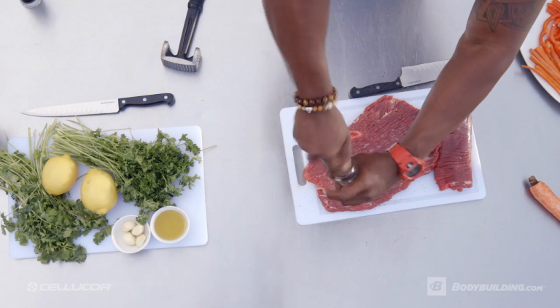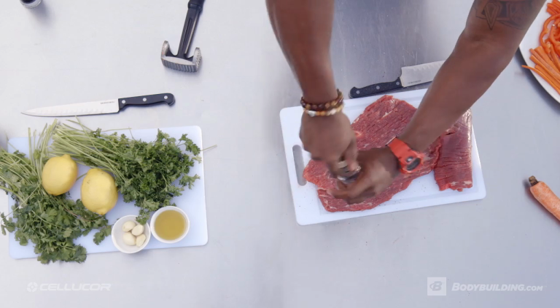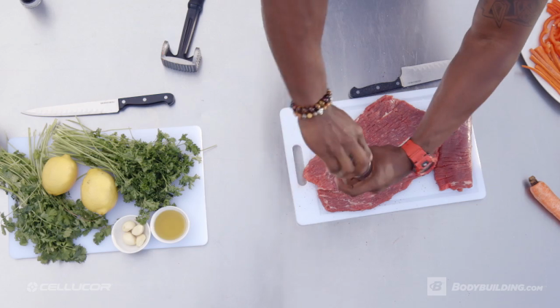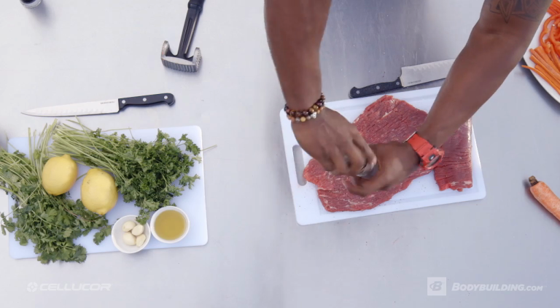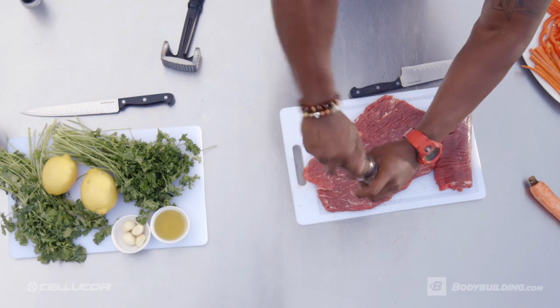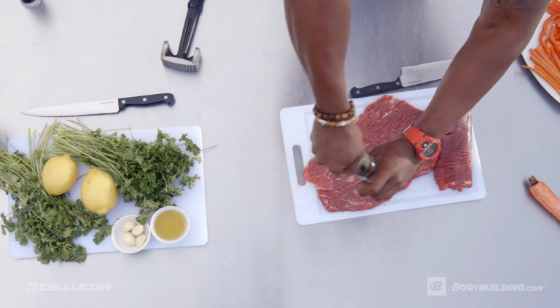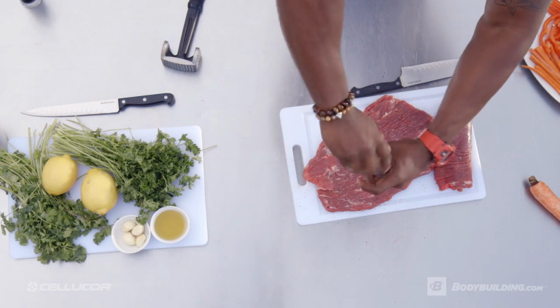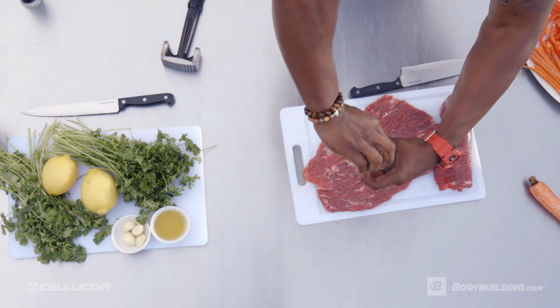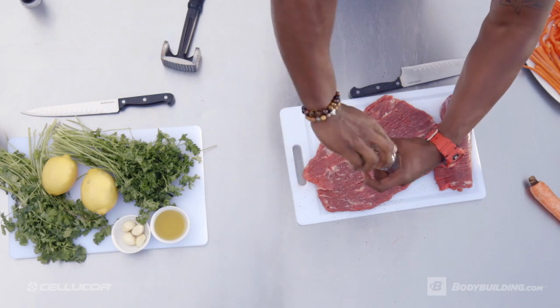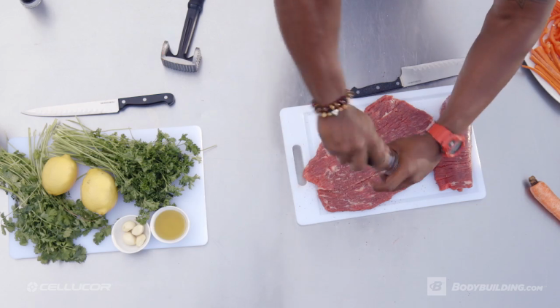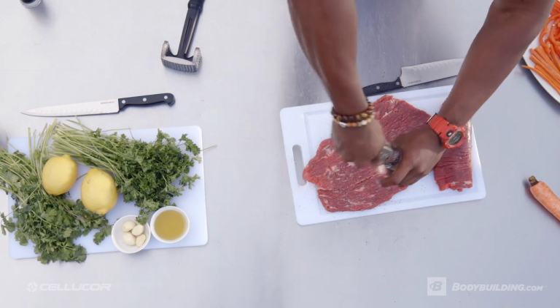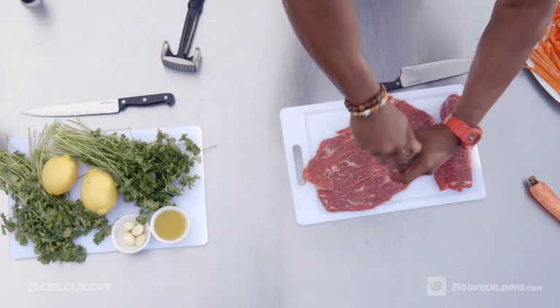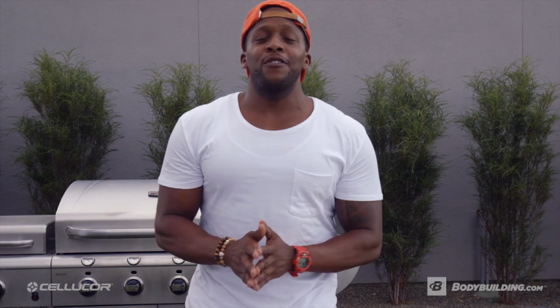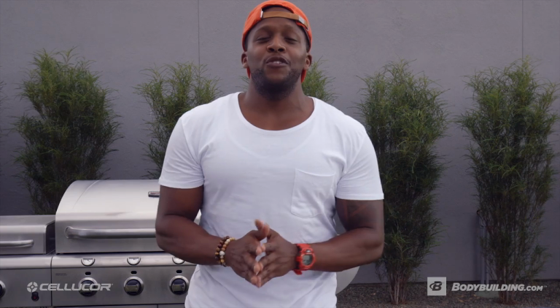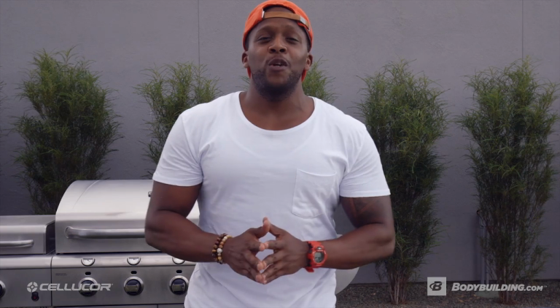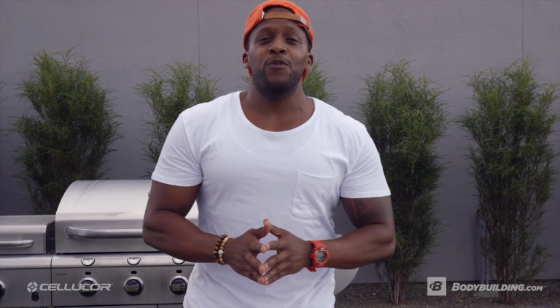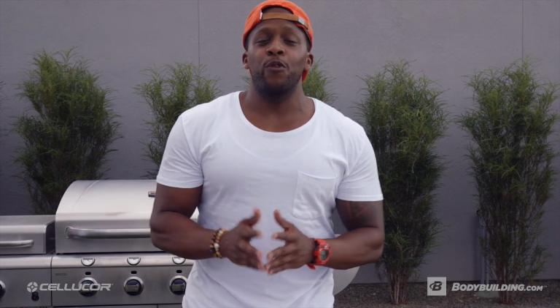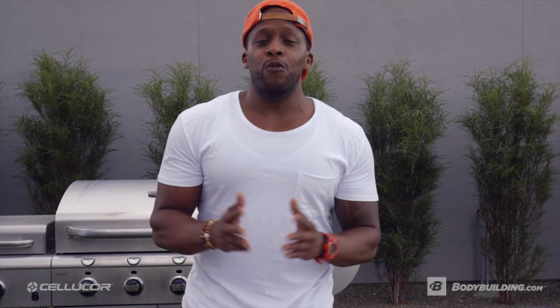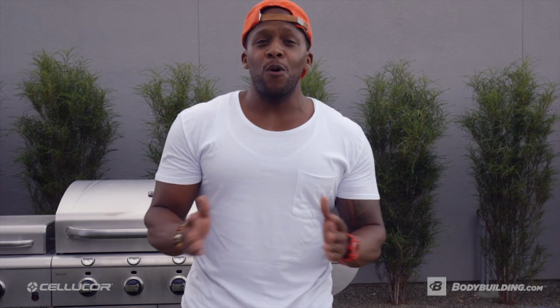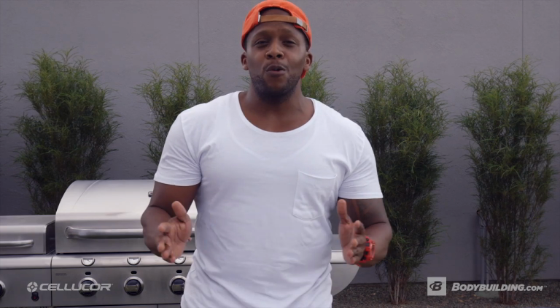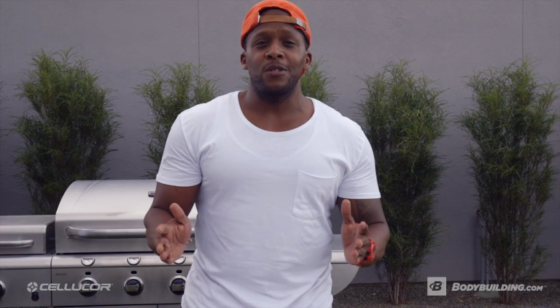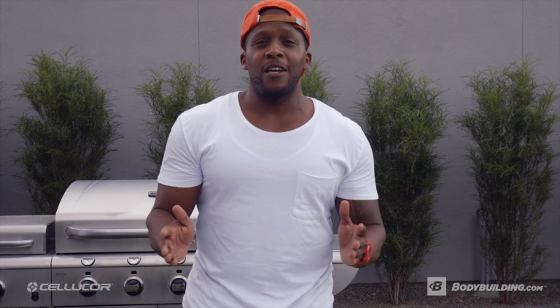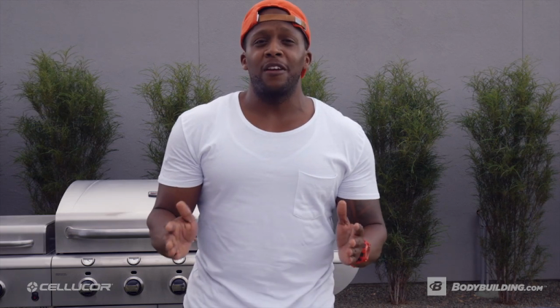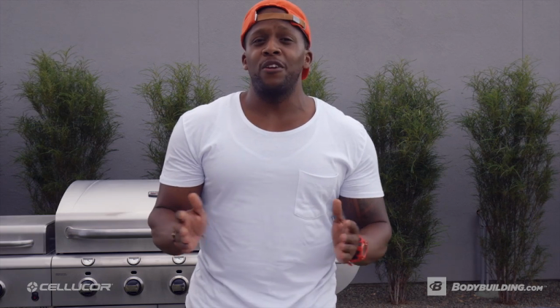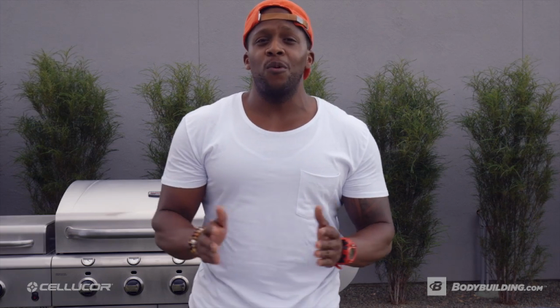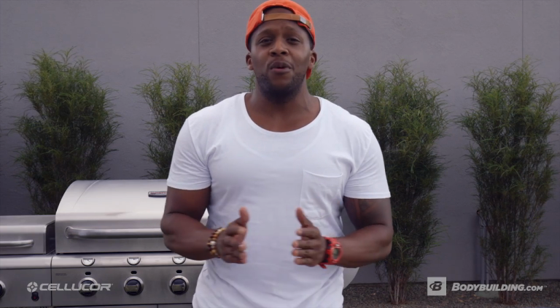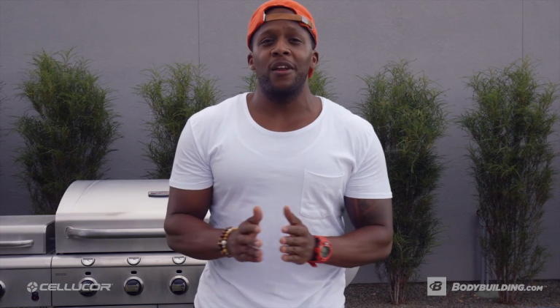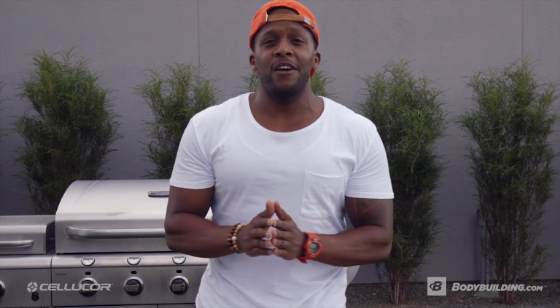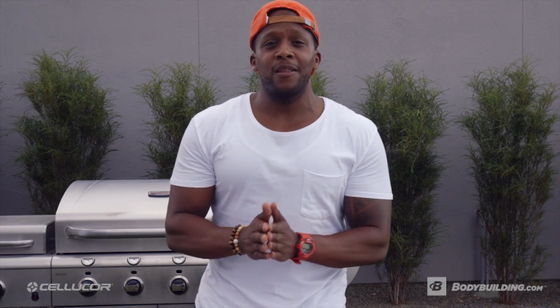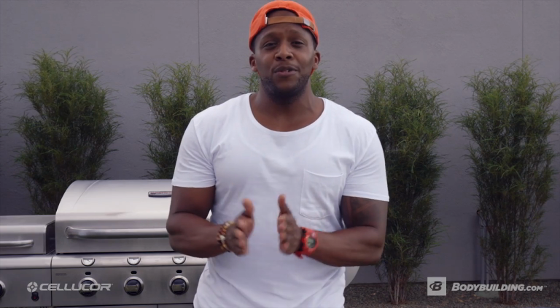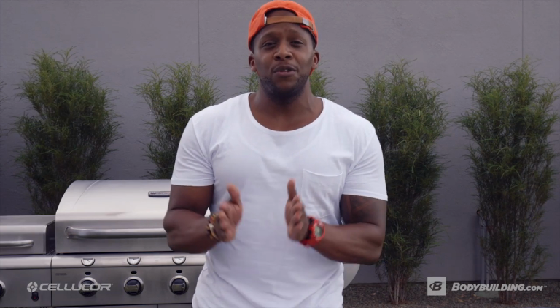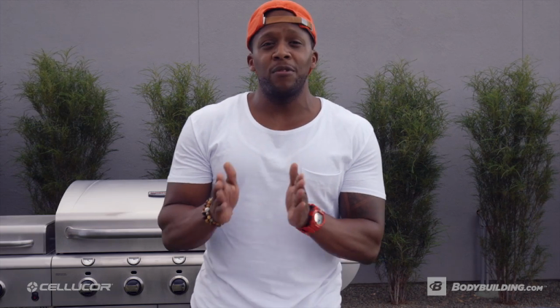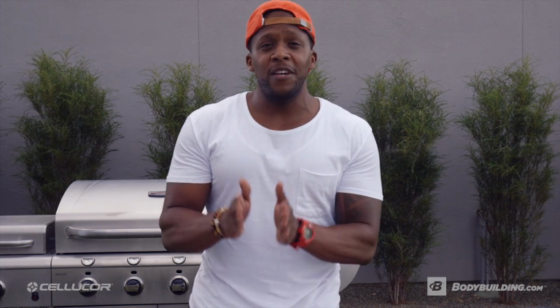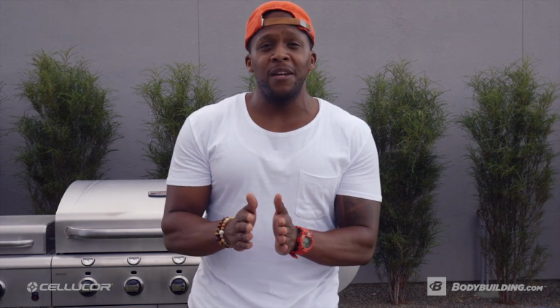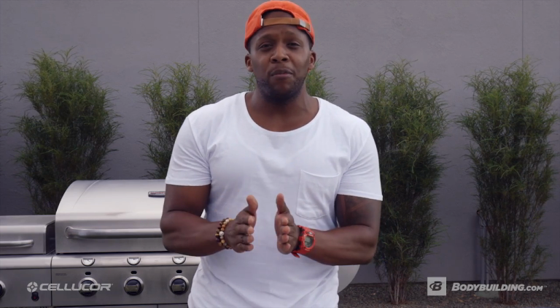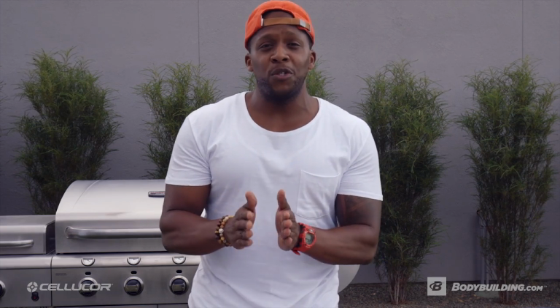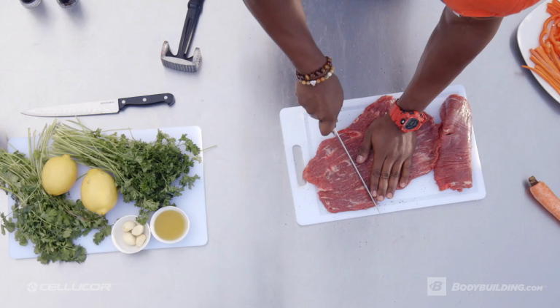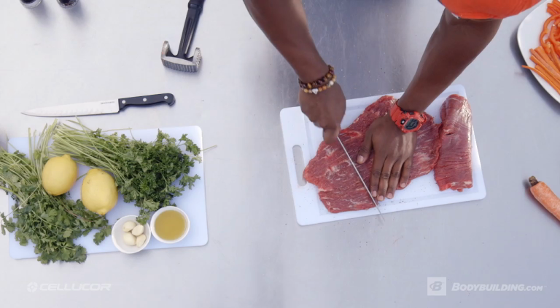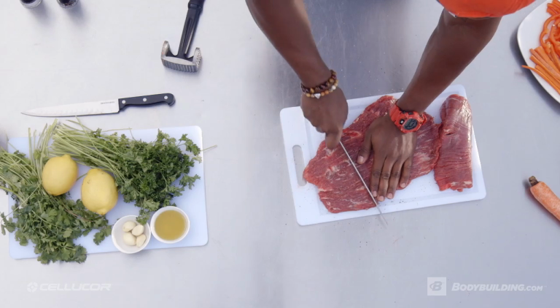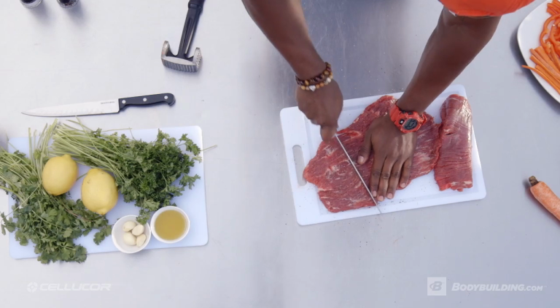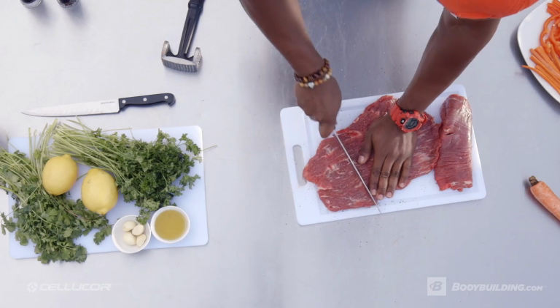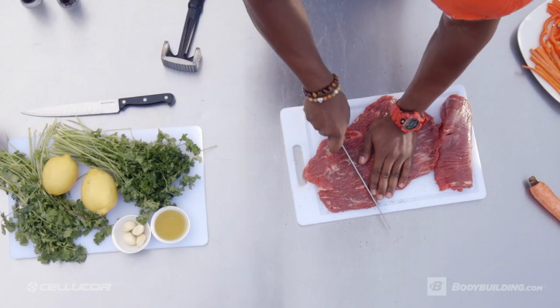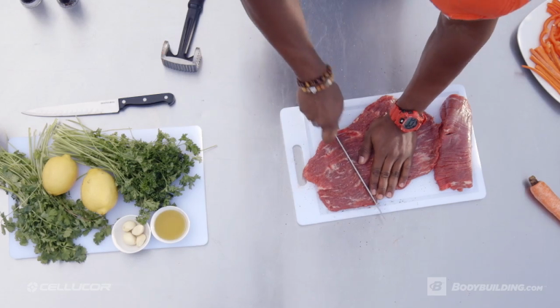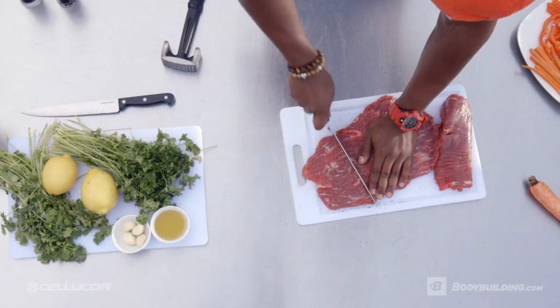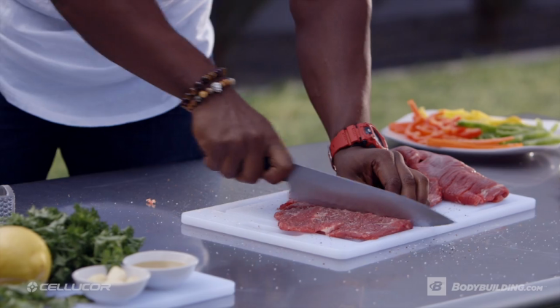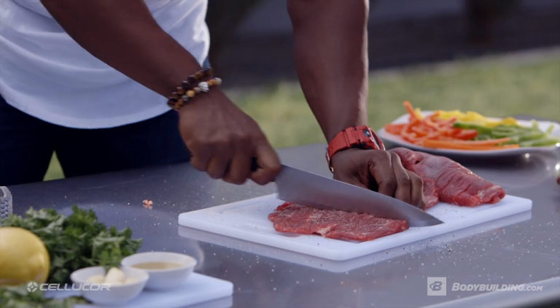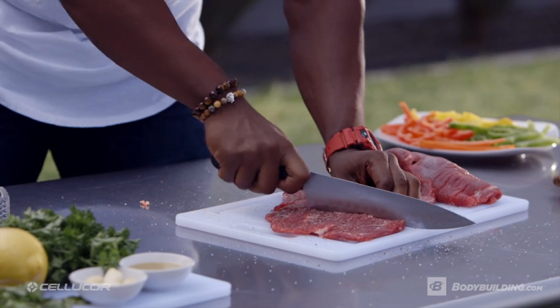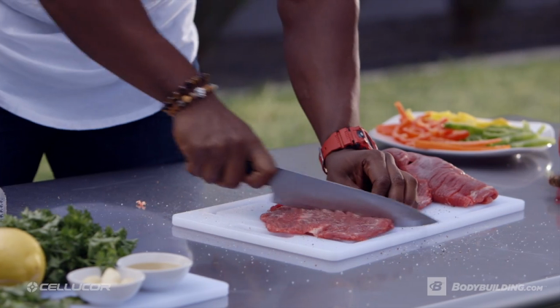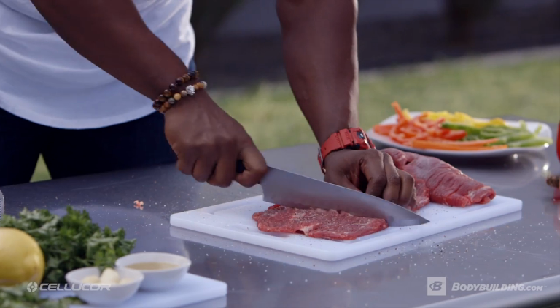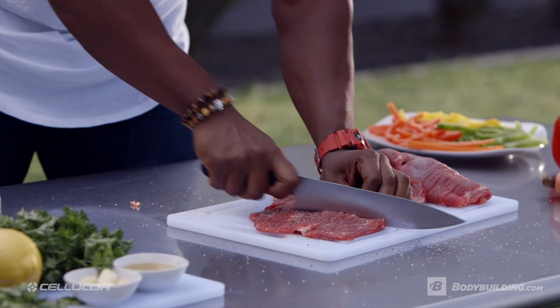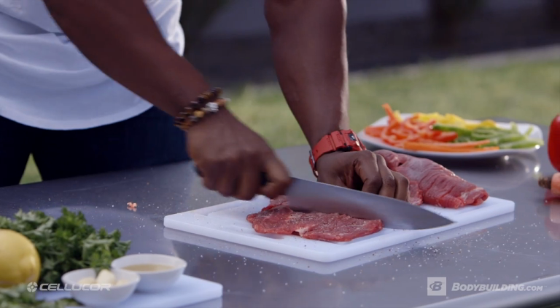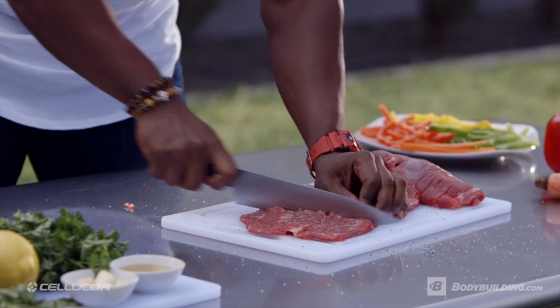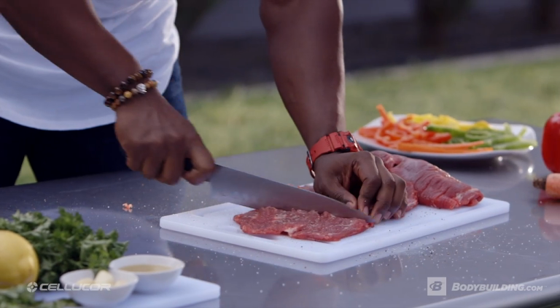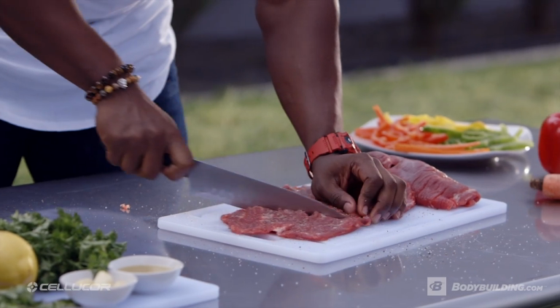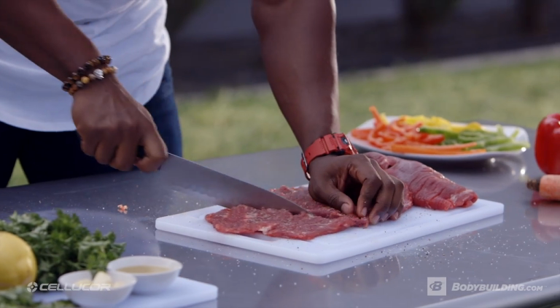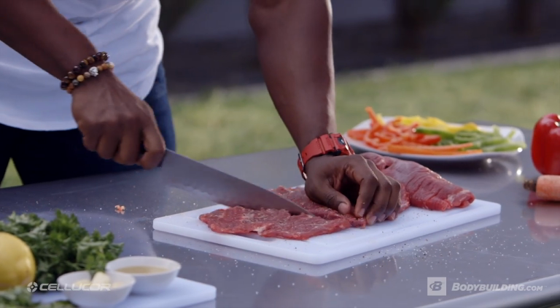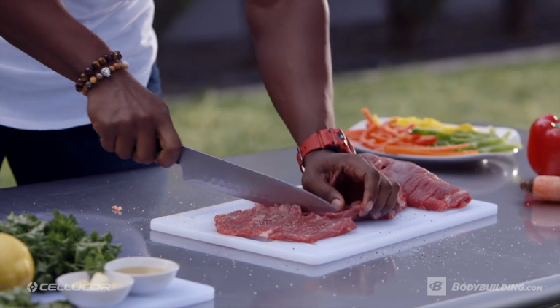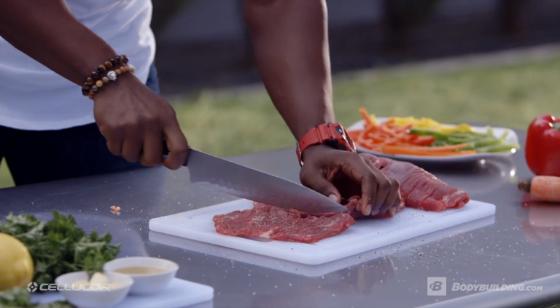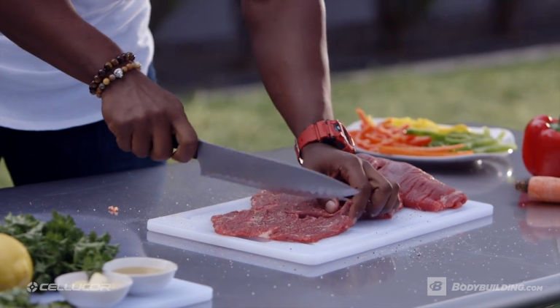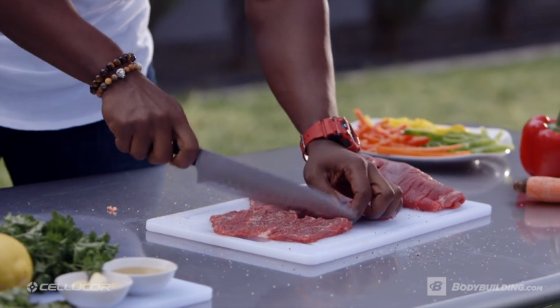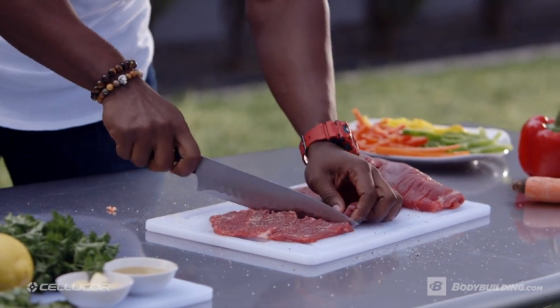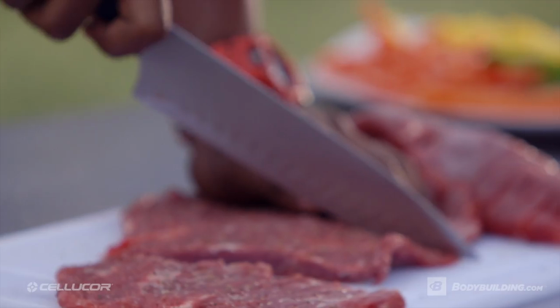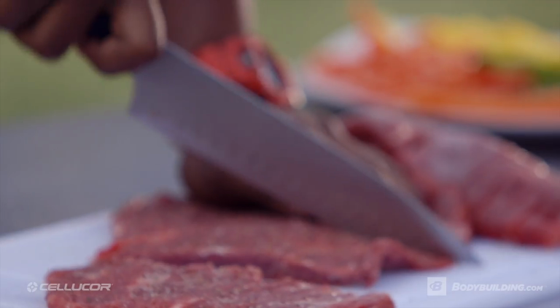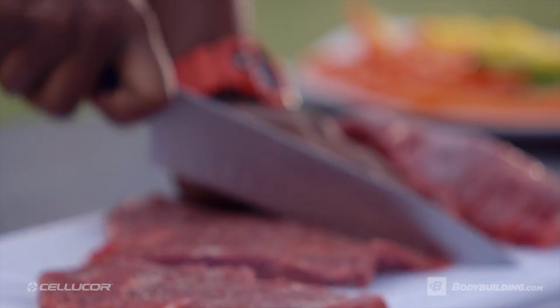Next thing we're going to do is cut the strips for the rolls. Now, you don't want to cut them too thin, but you also don't want to cut them too wide. So aim for about four inches.